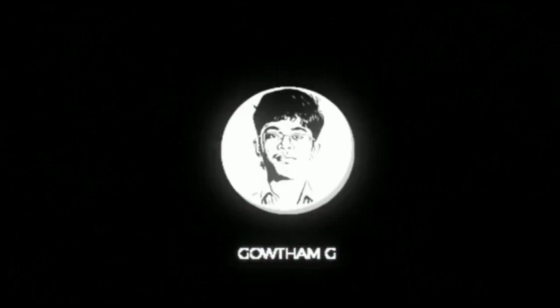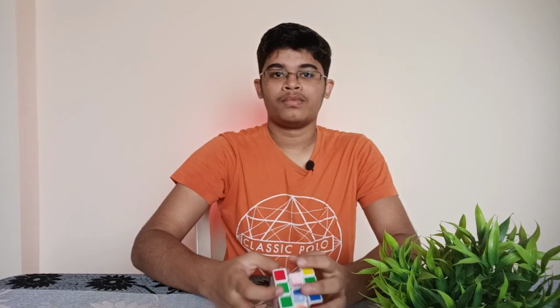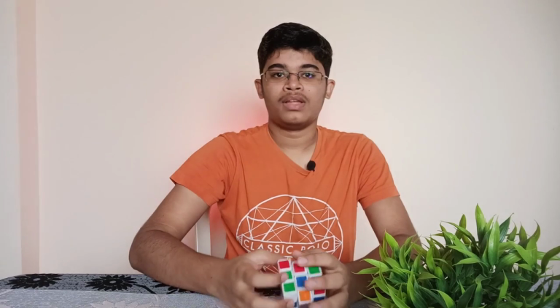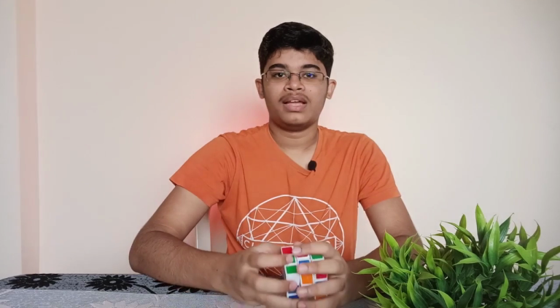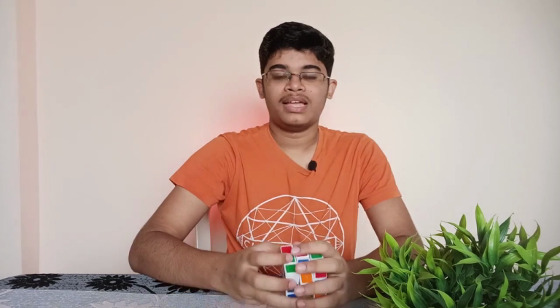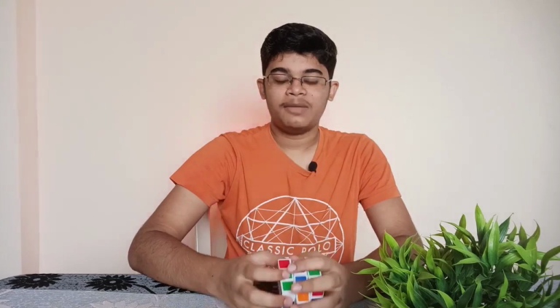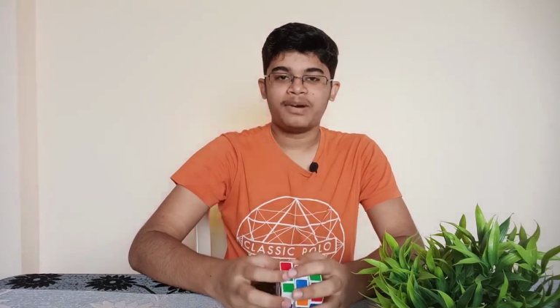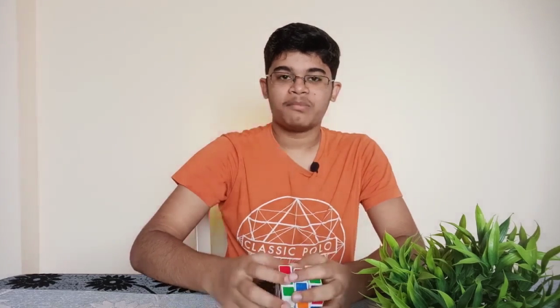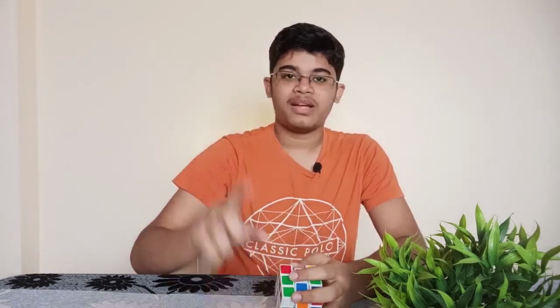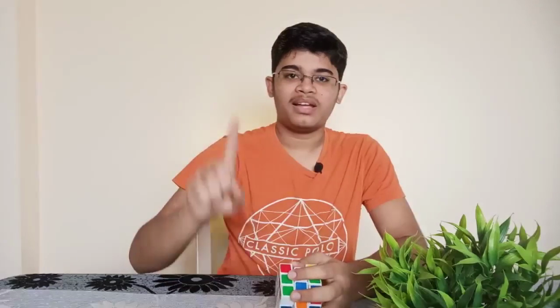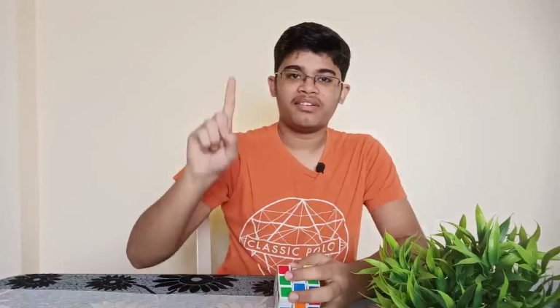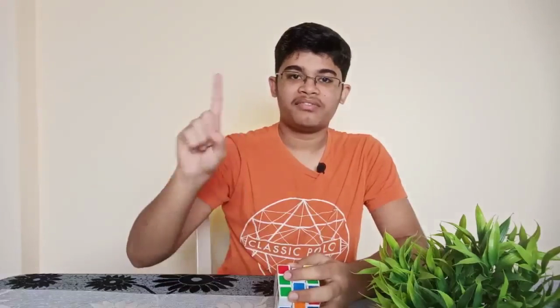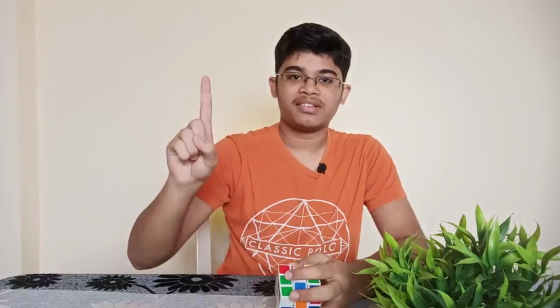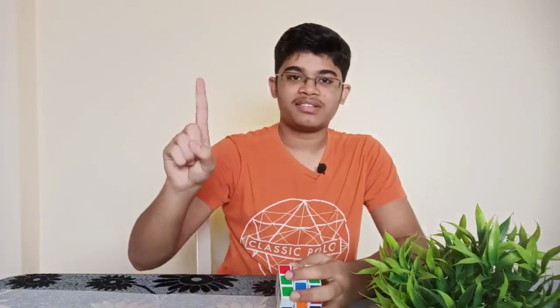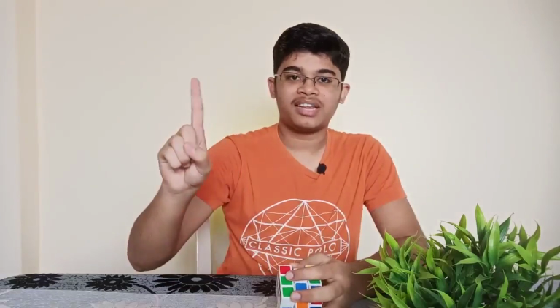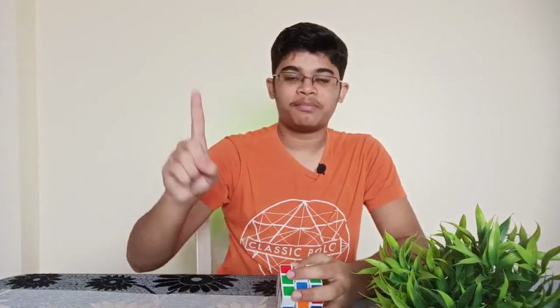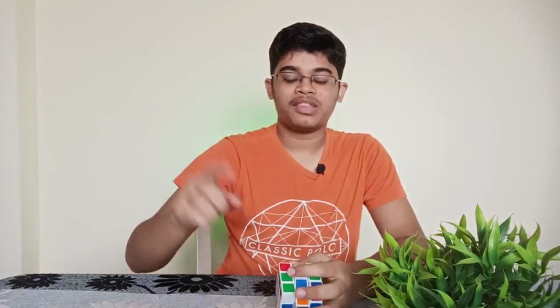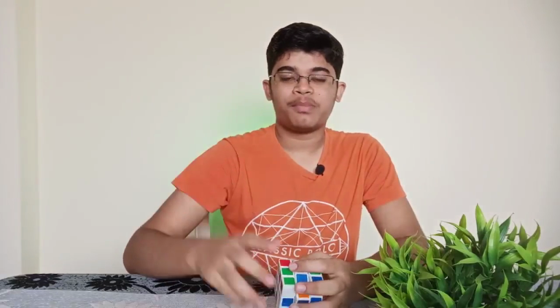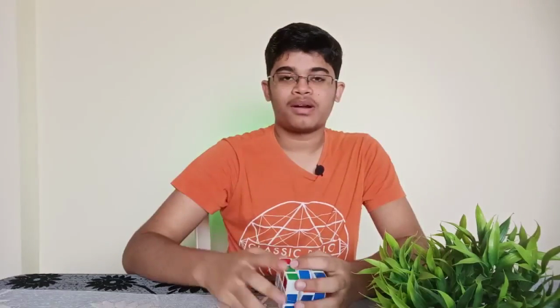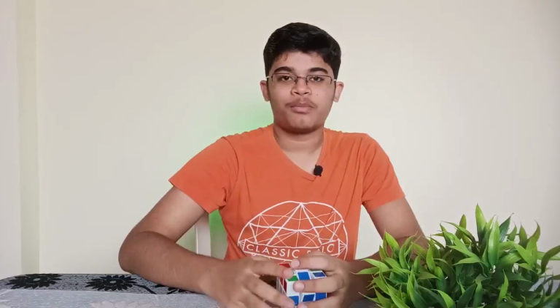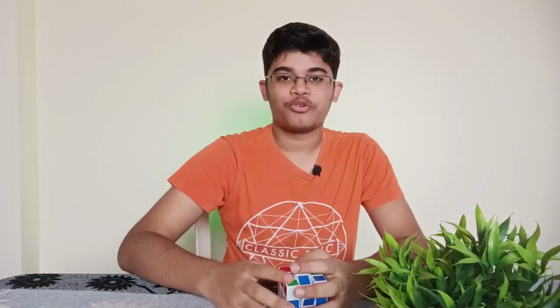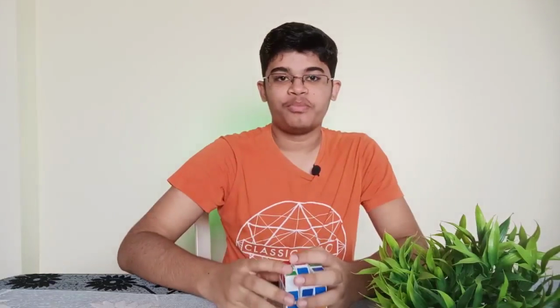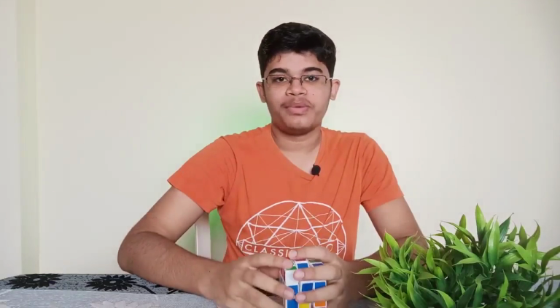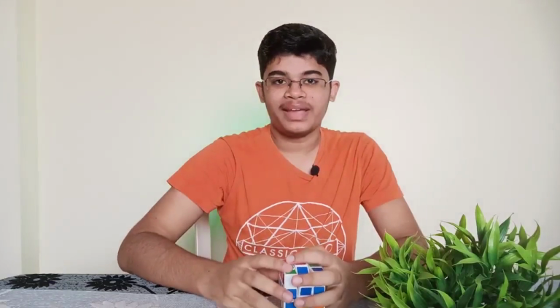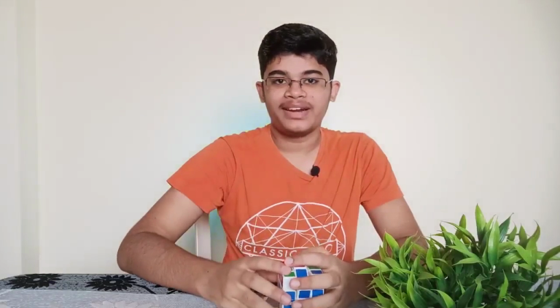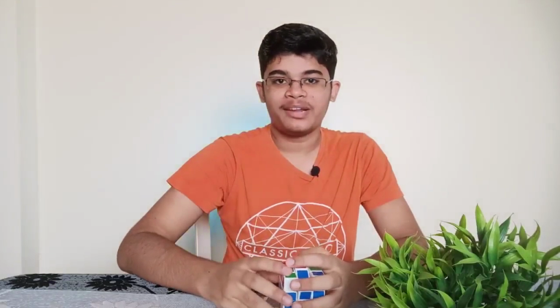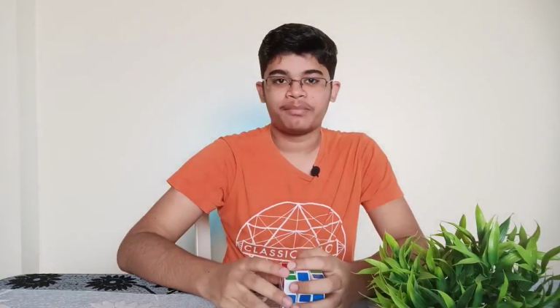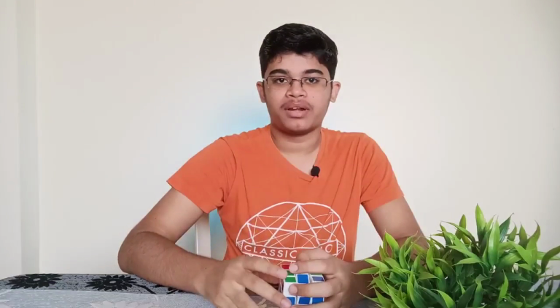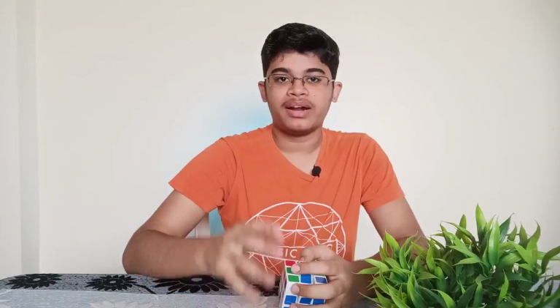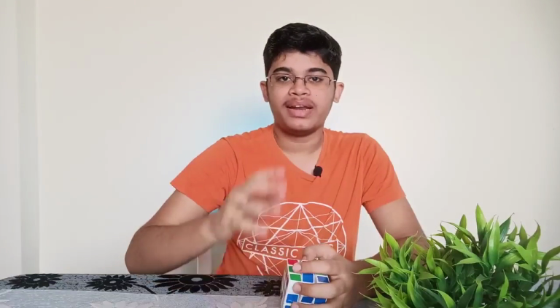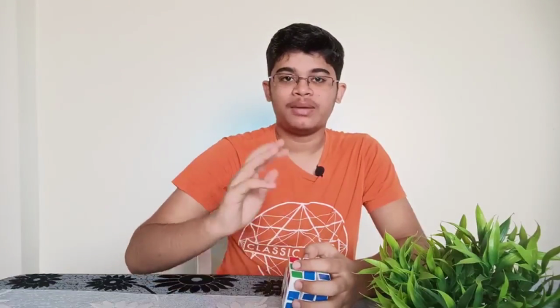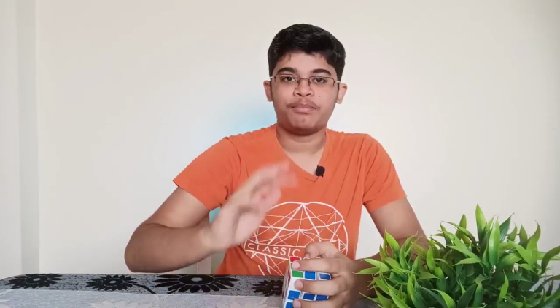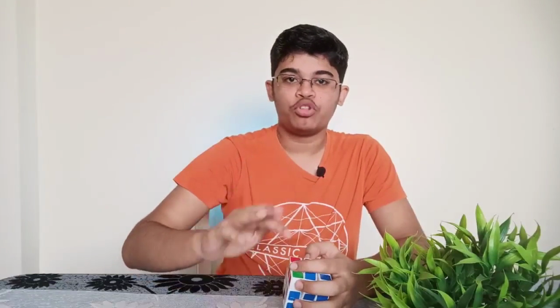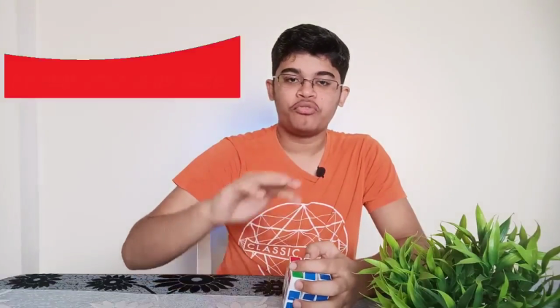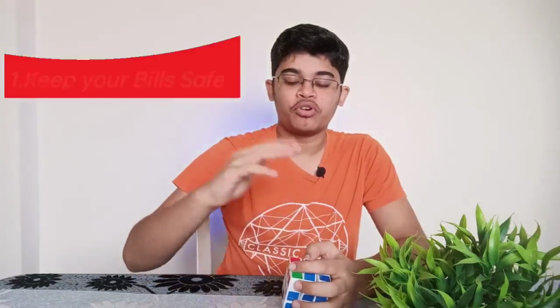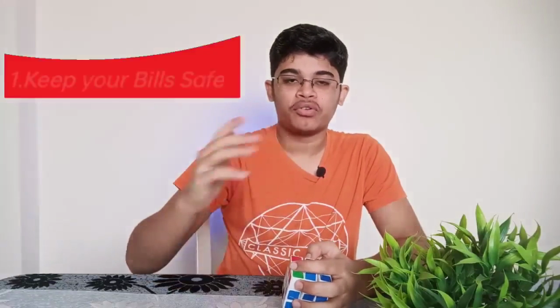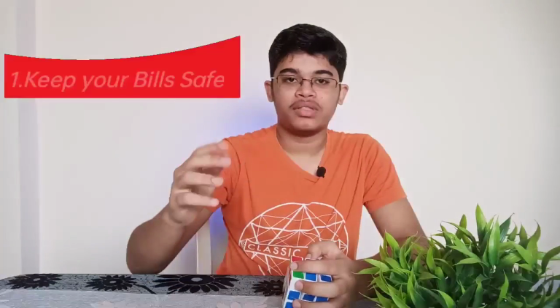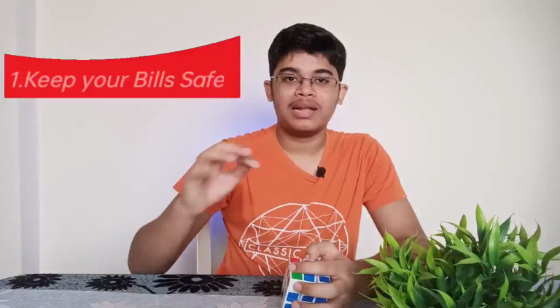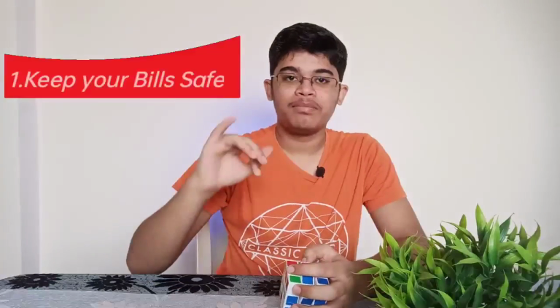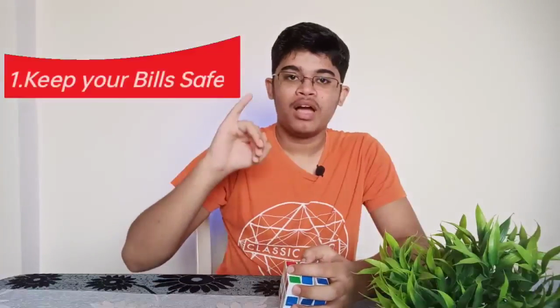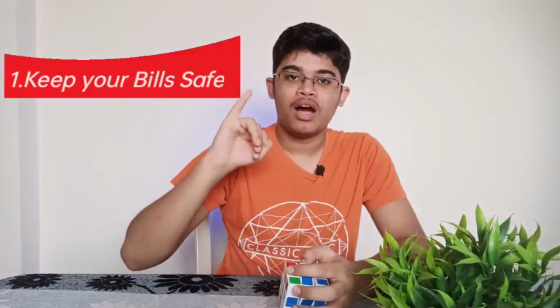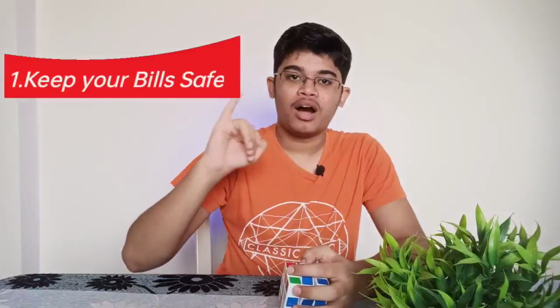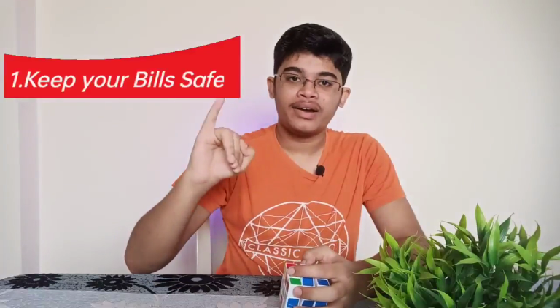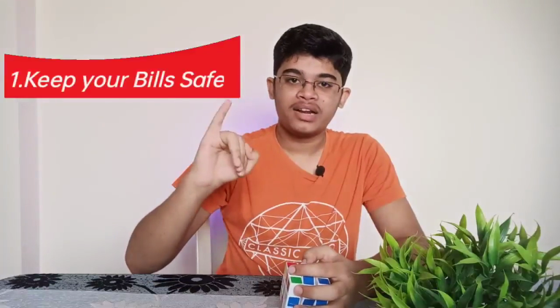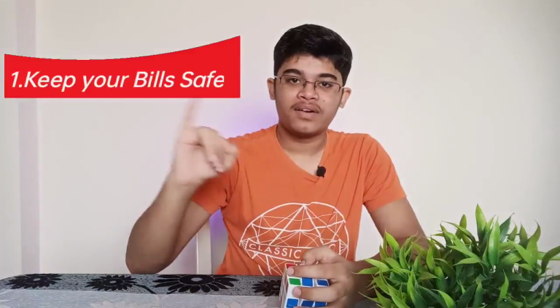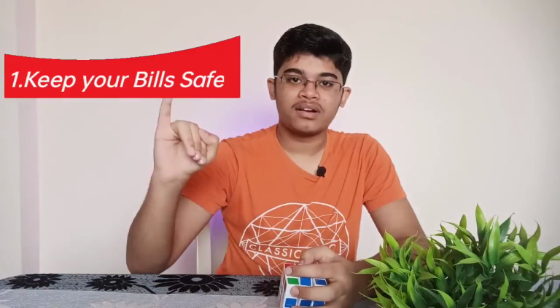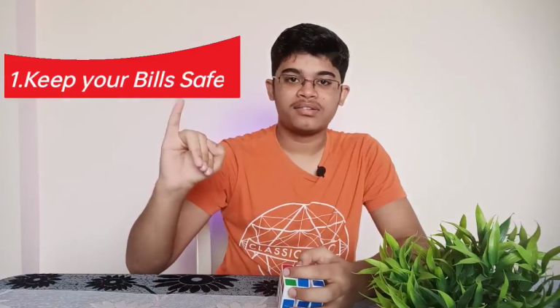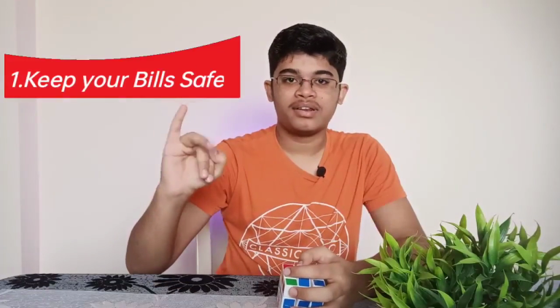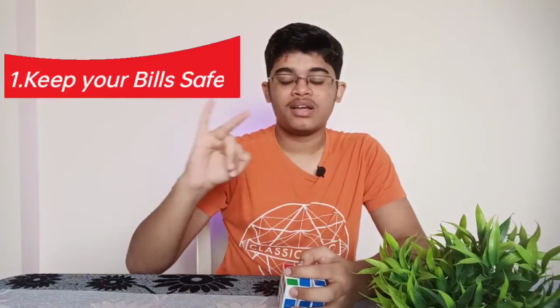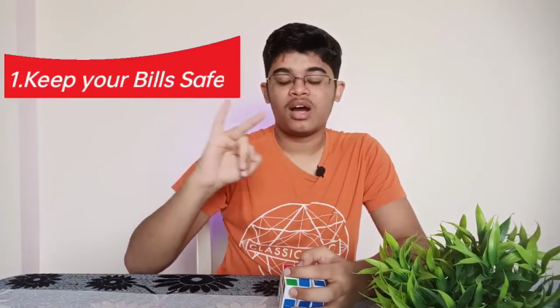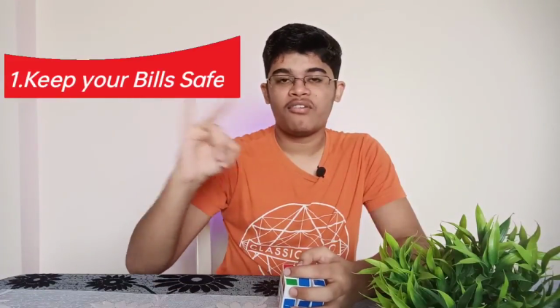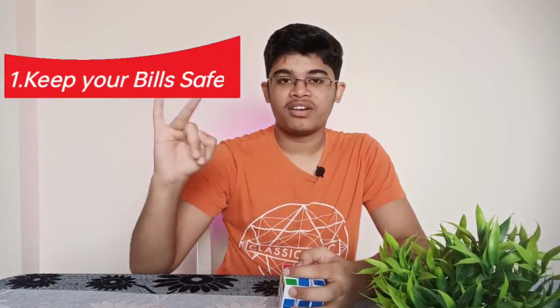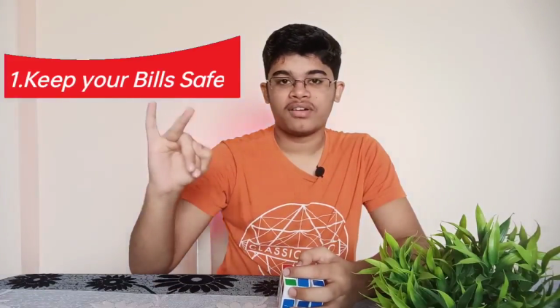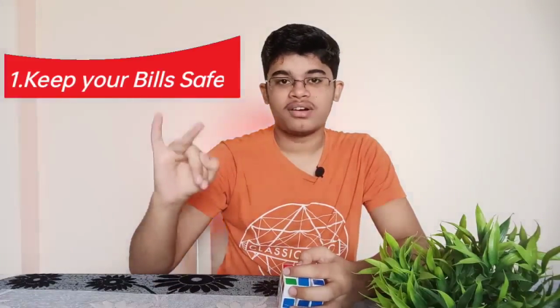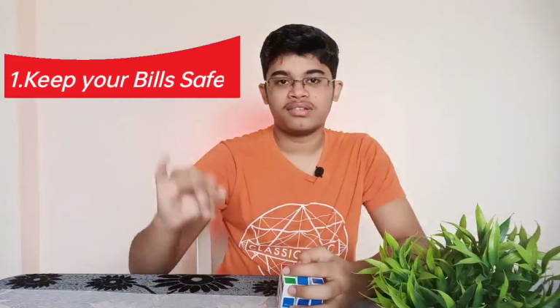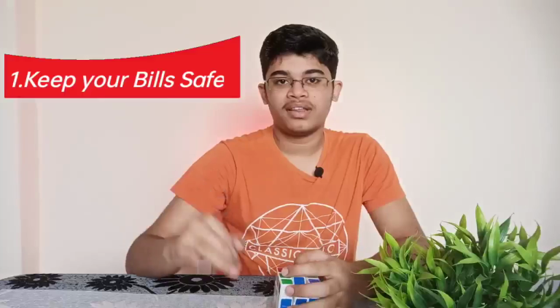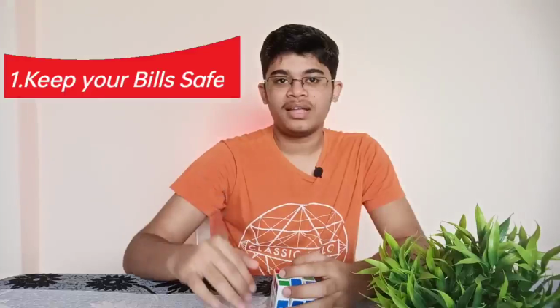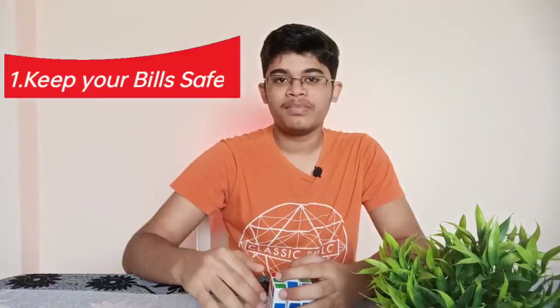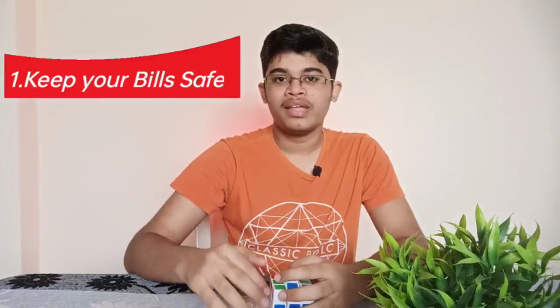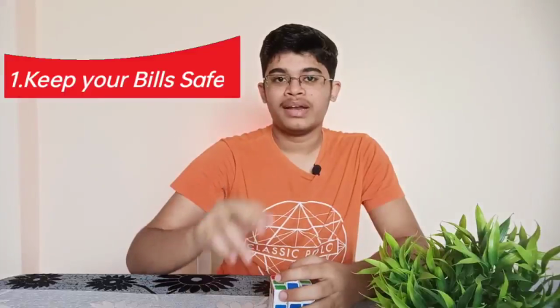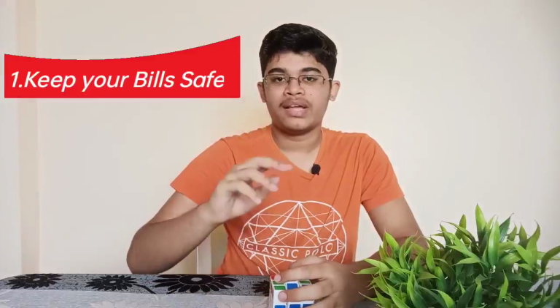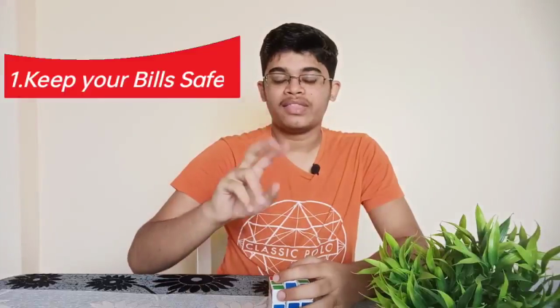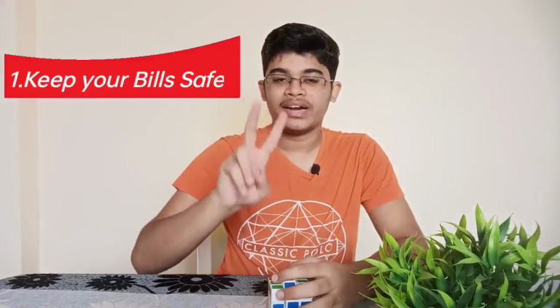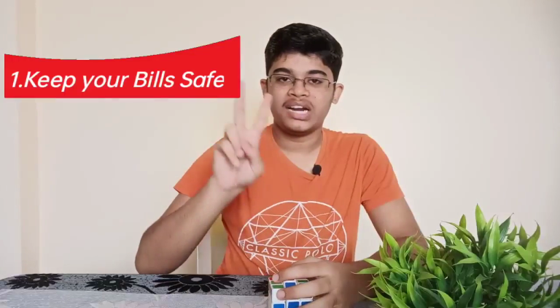Now, let's talk about the first tip. My tip is that you have every phone, whether online or offline.